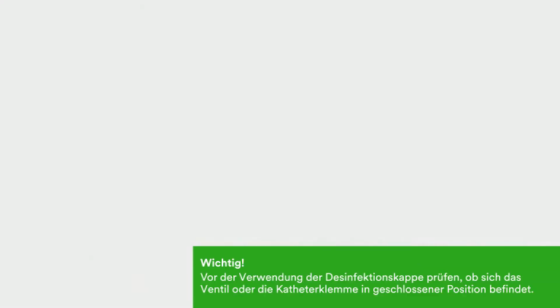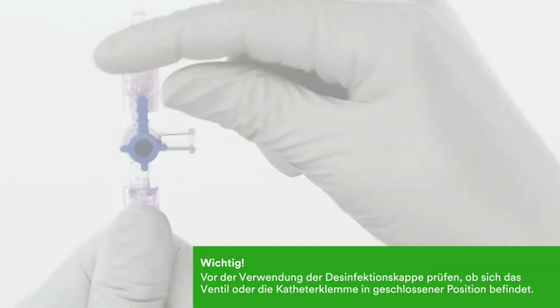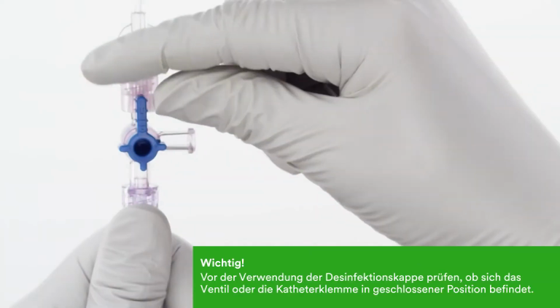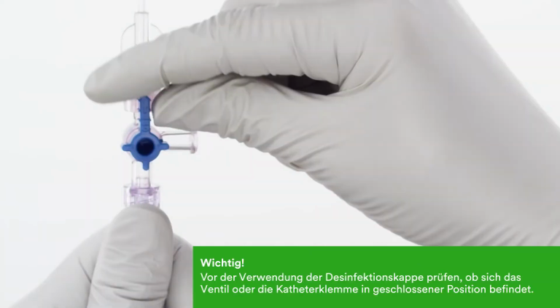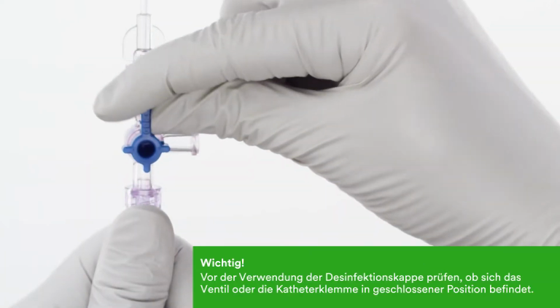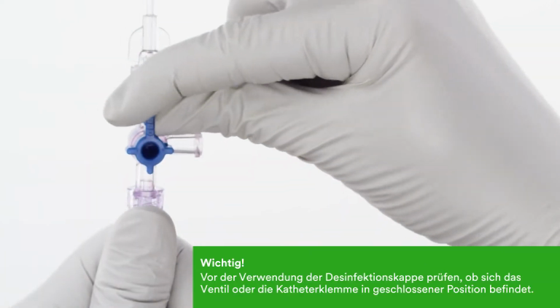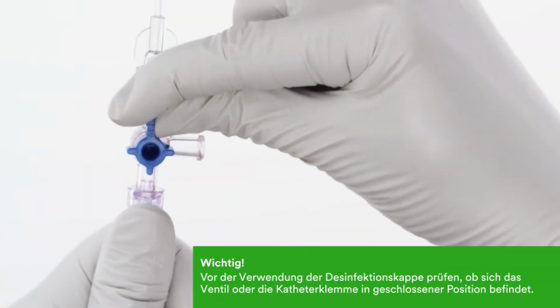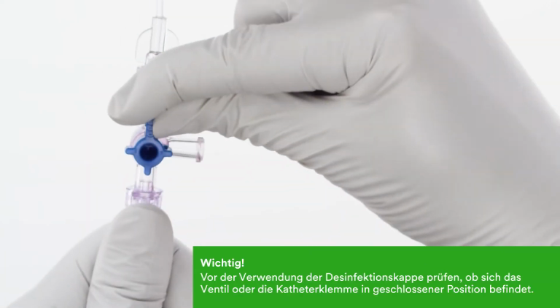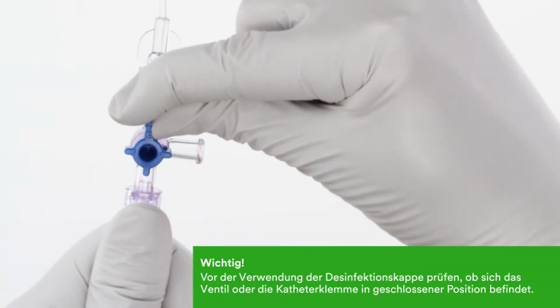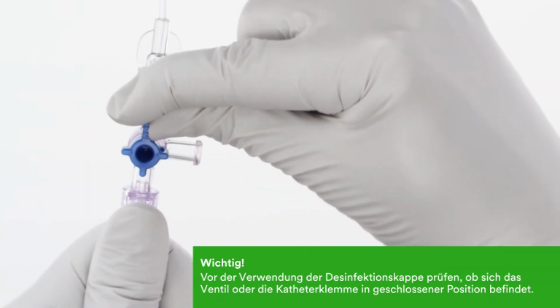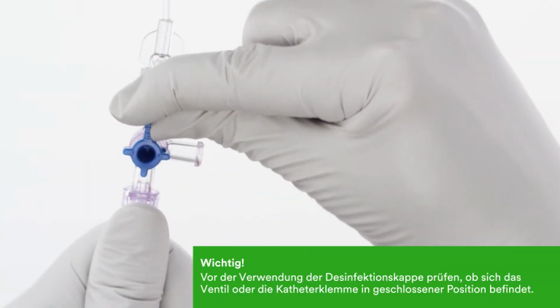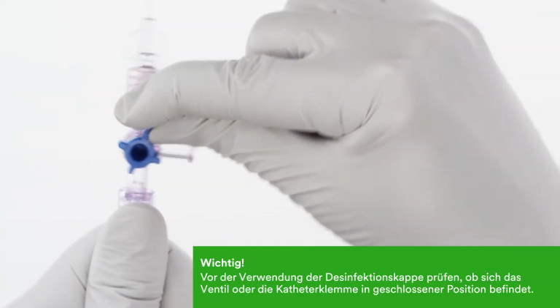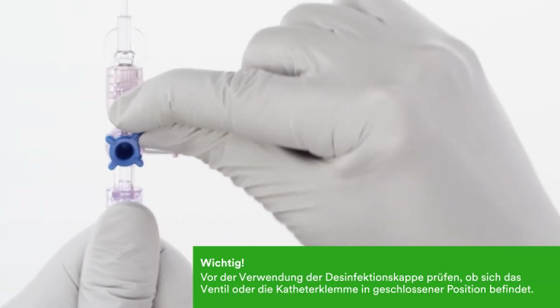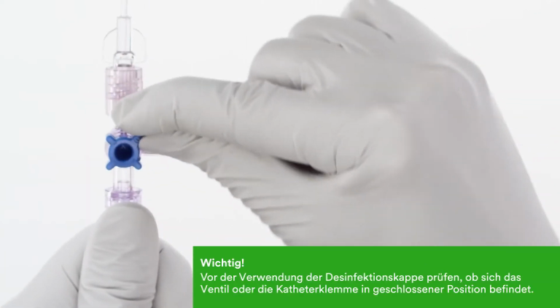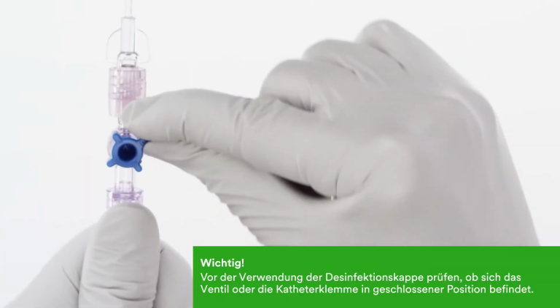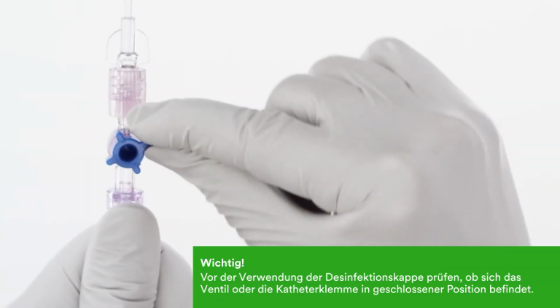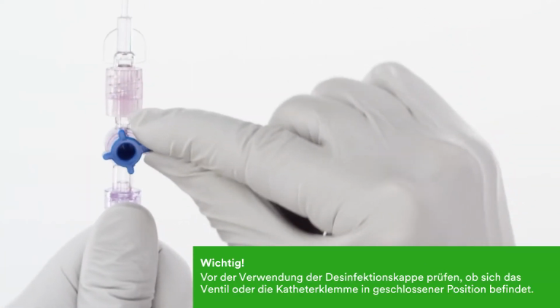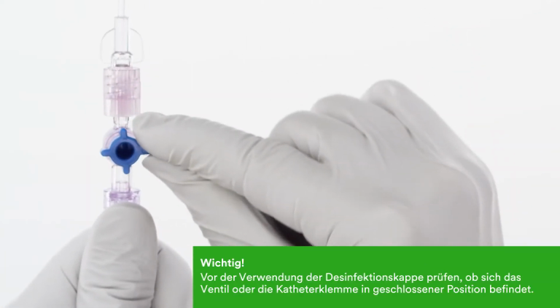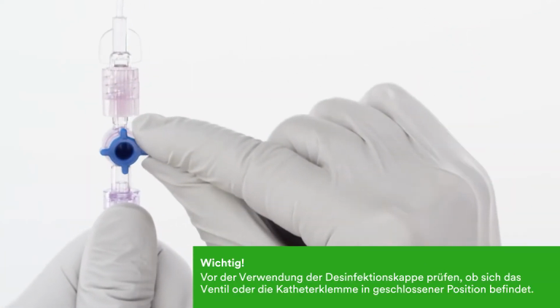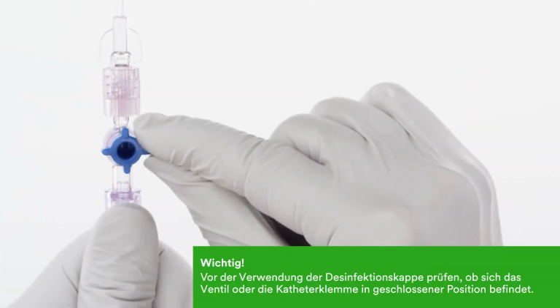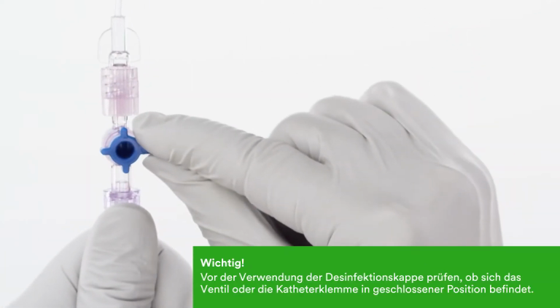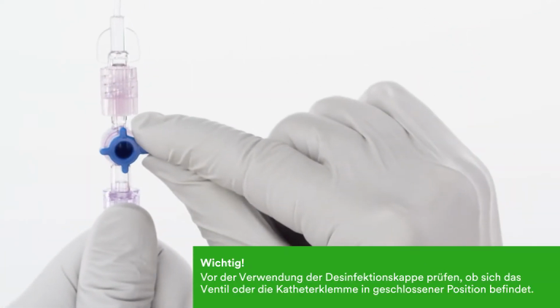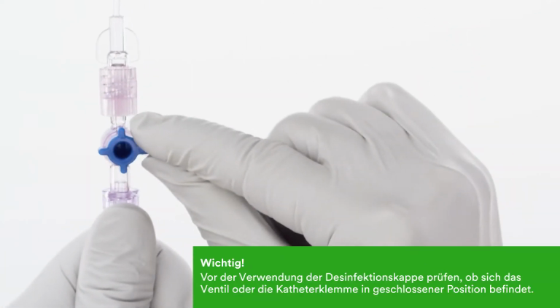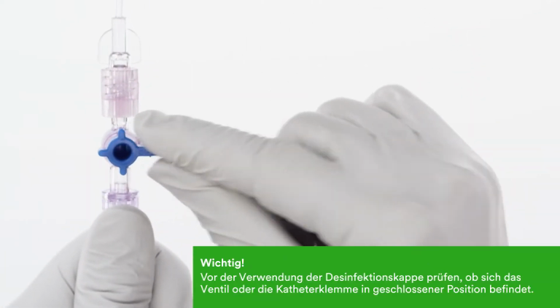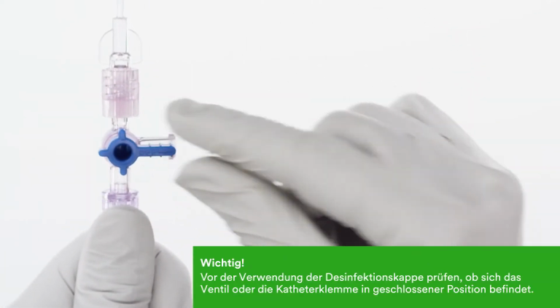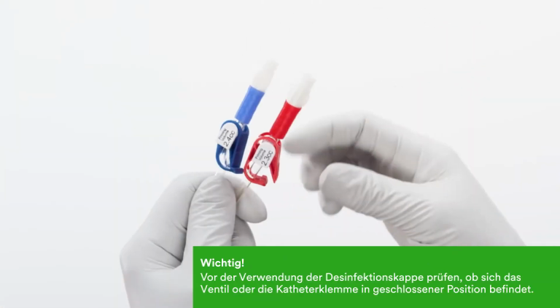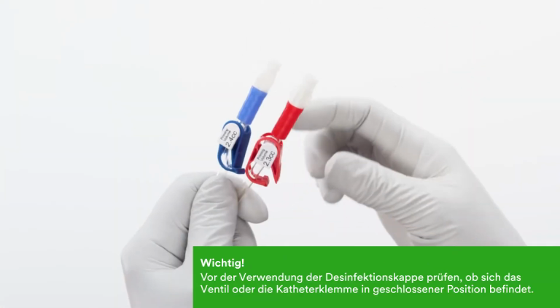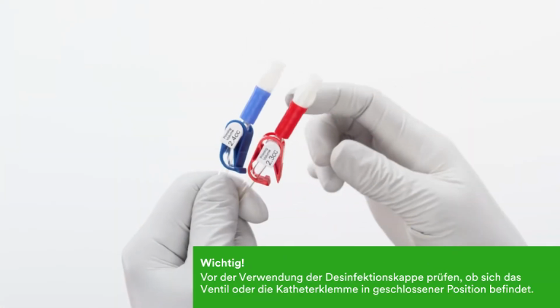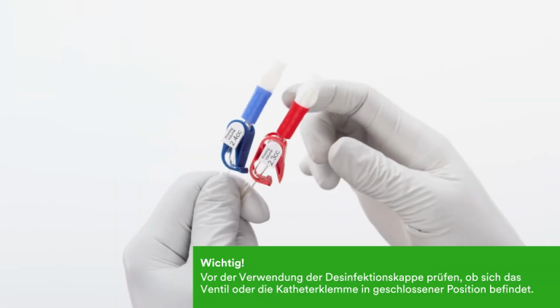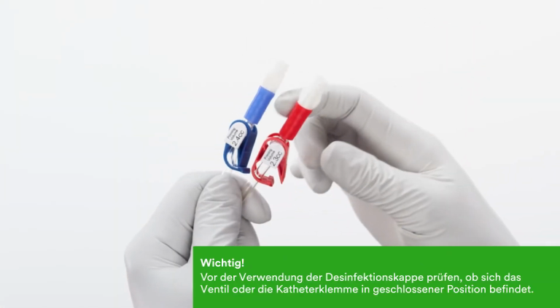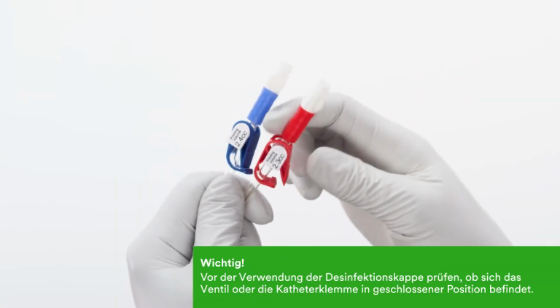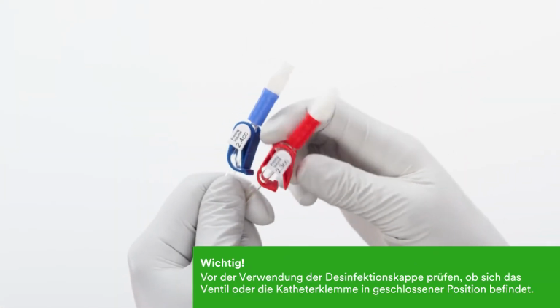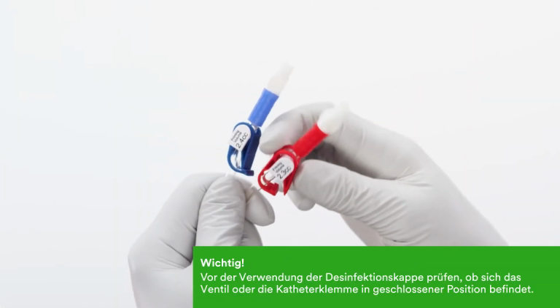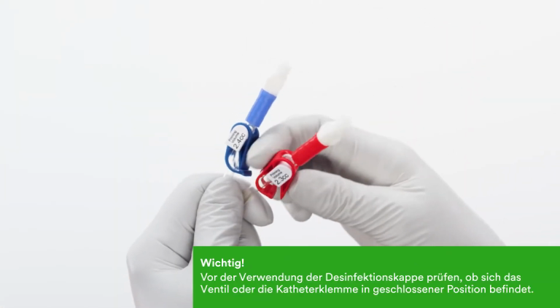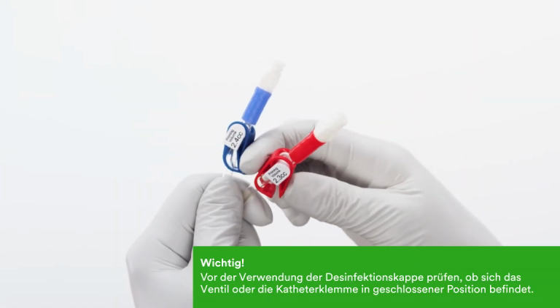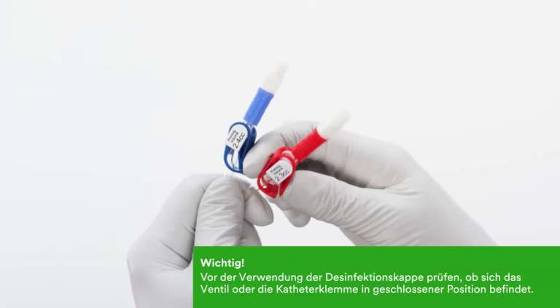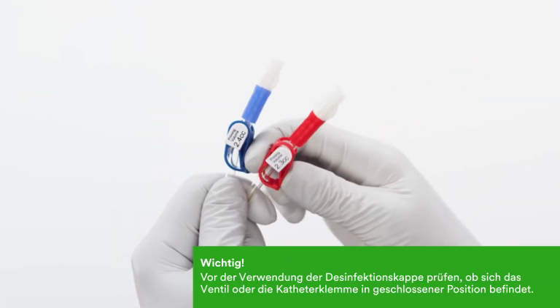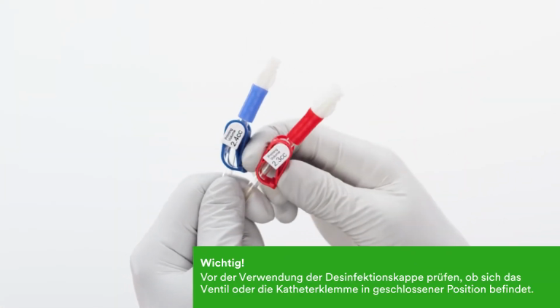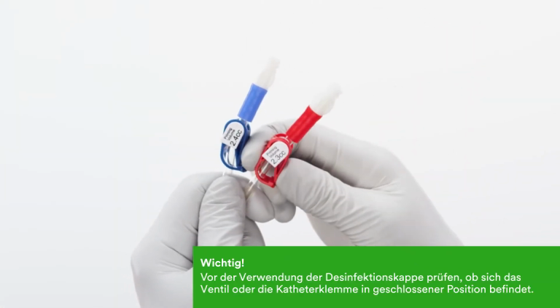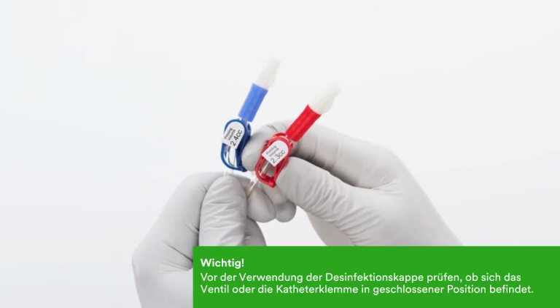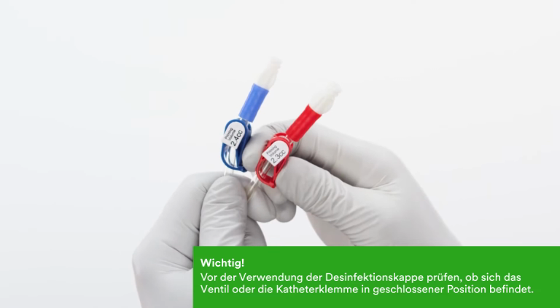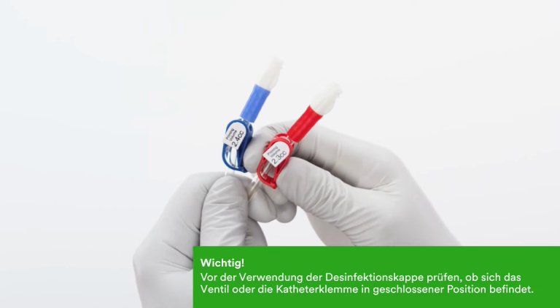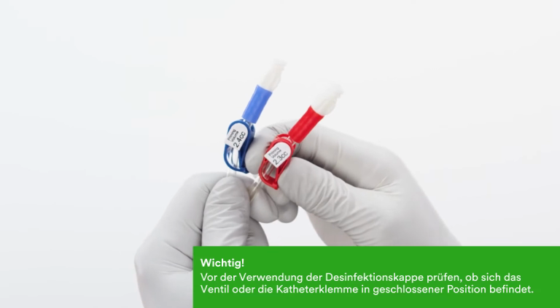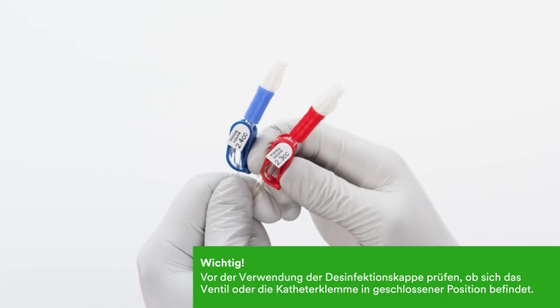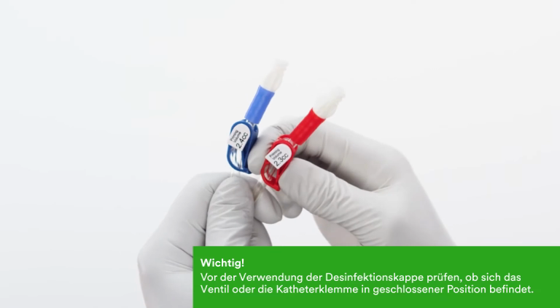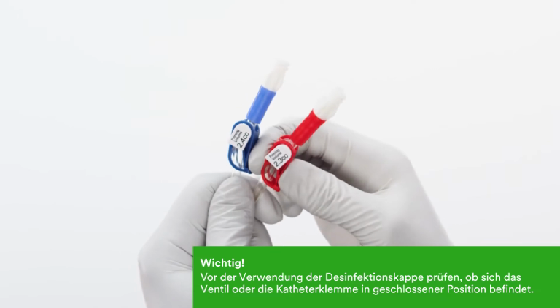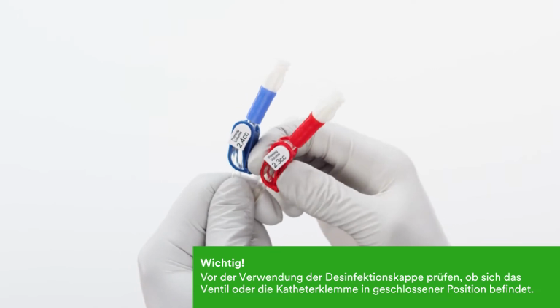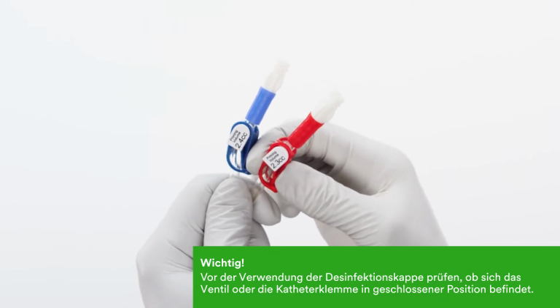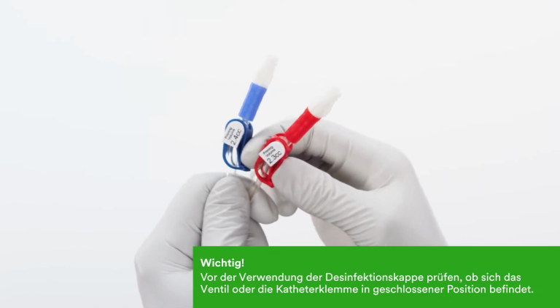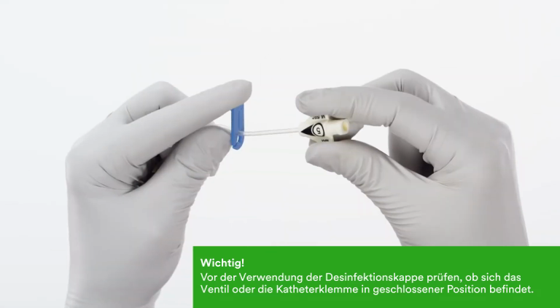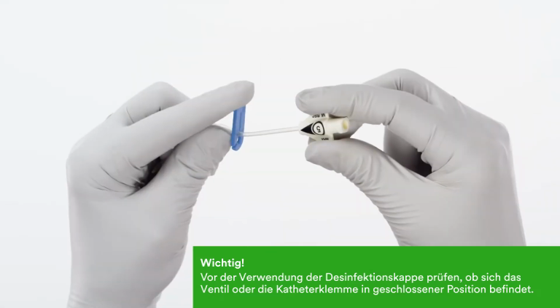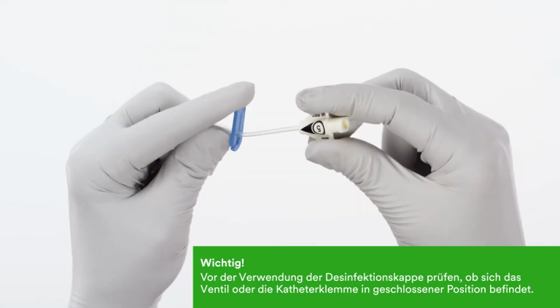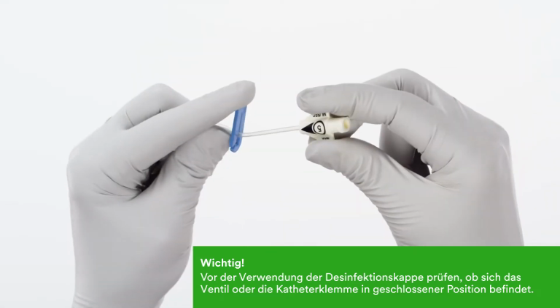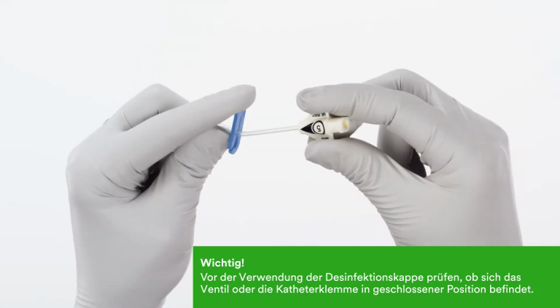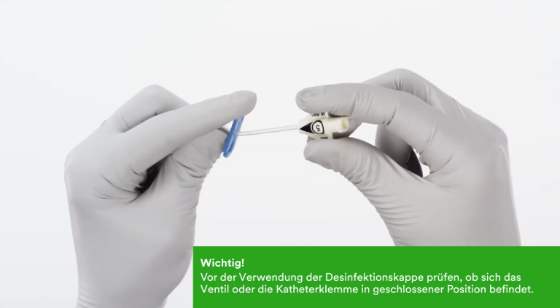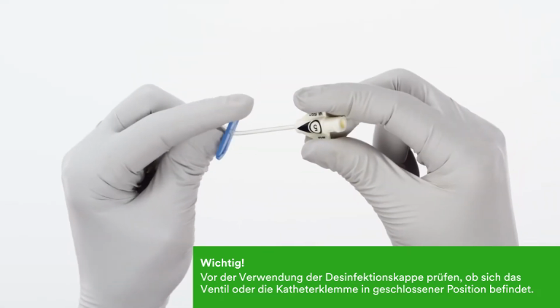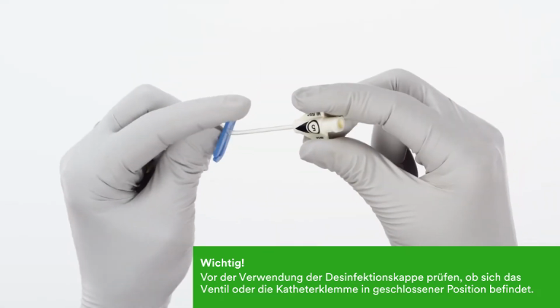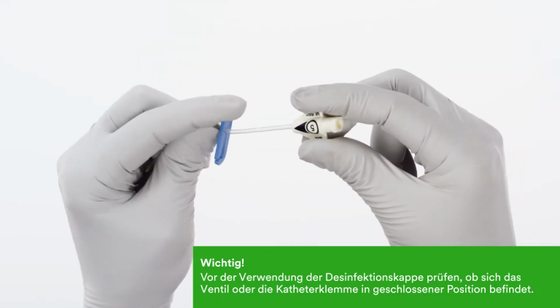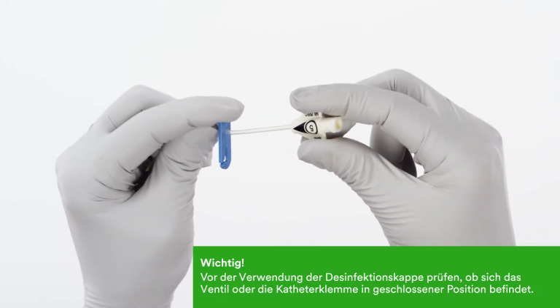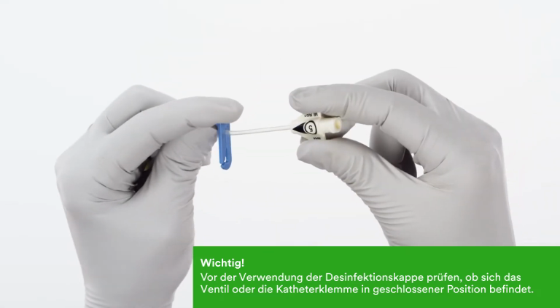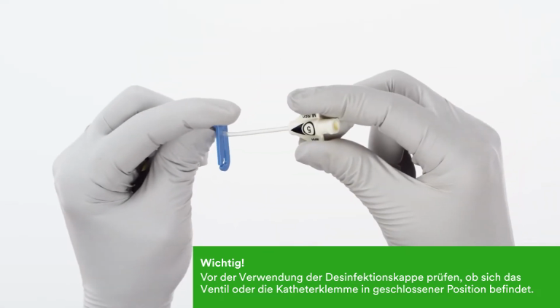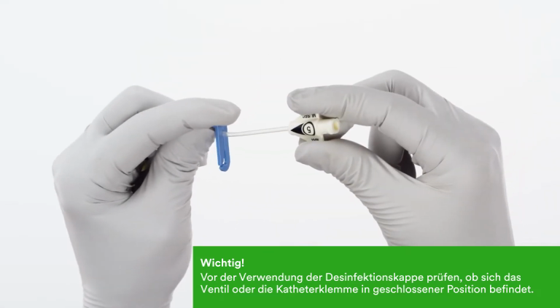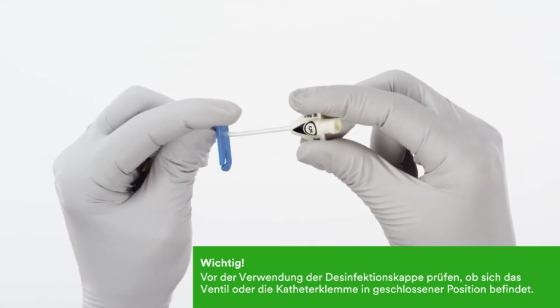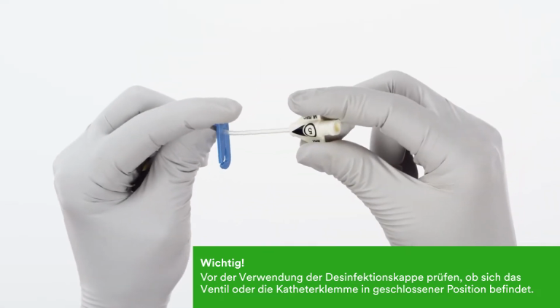It is important to verify the stopcock valve or catheter clamps are in the closed position prior to using the disinfecting caps.